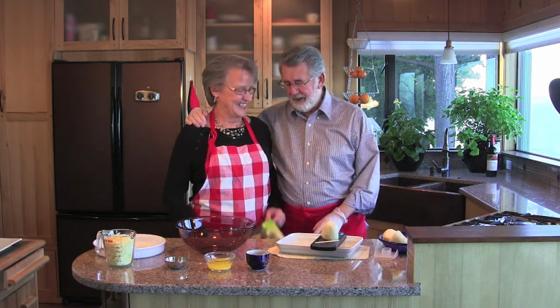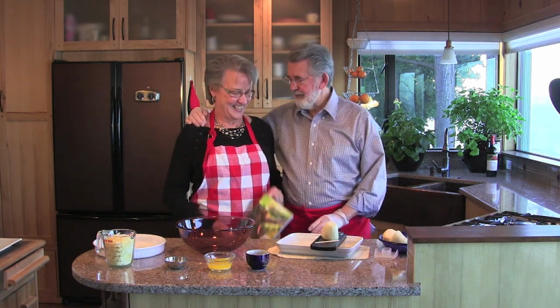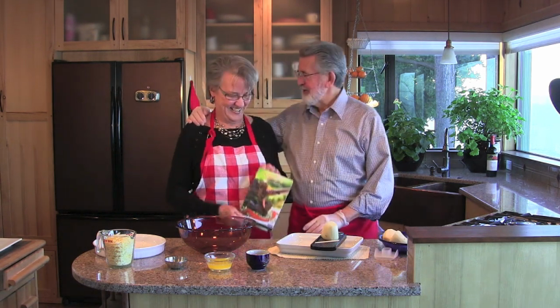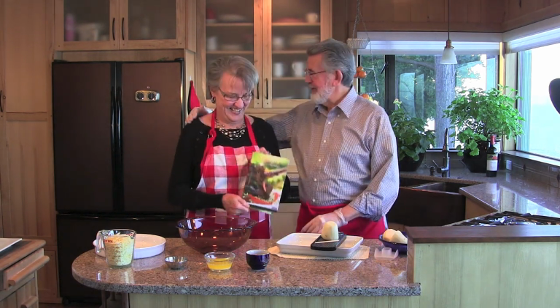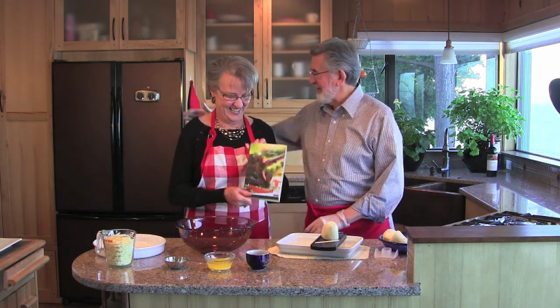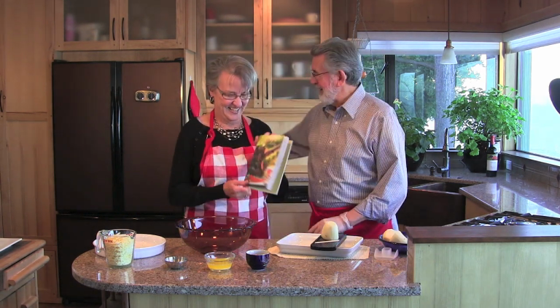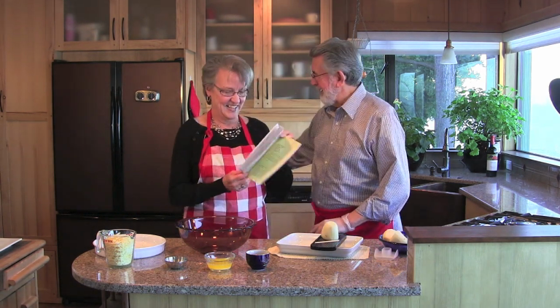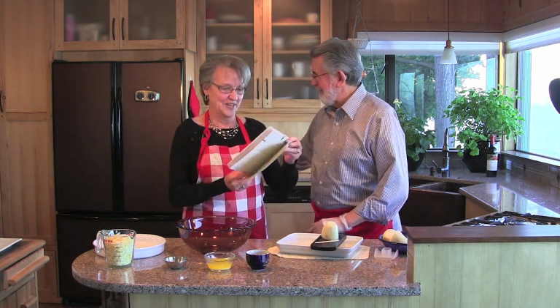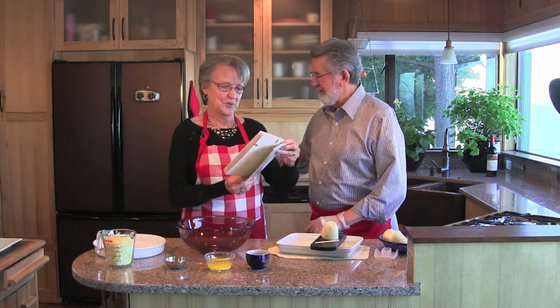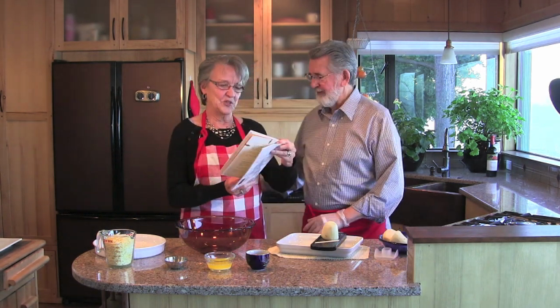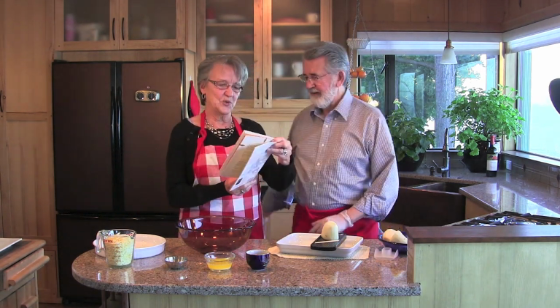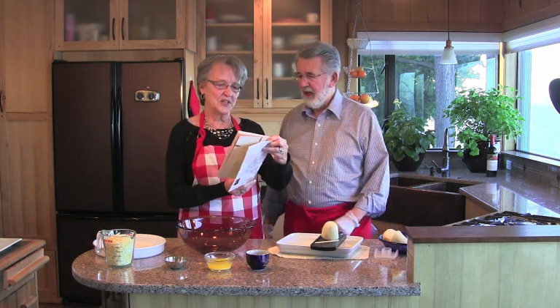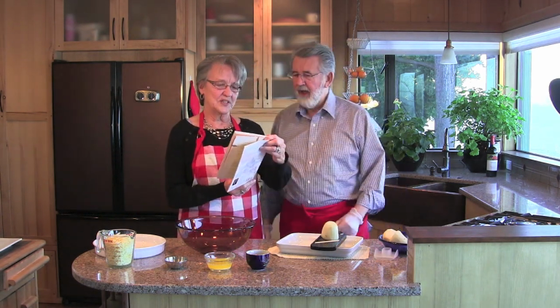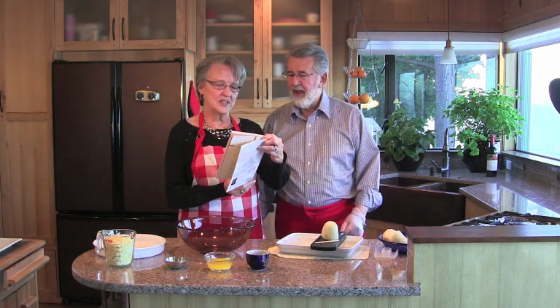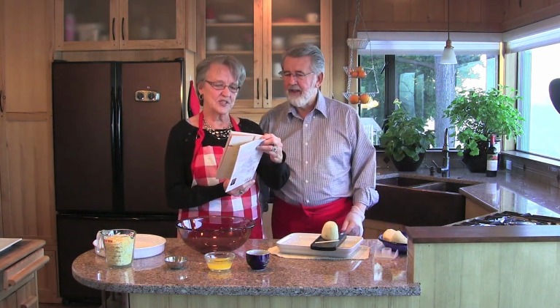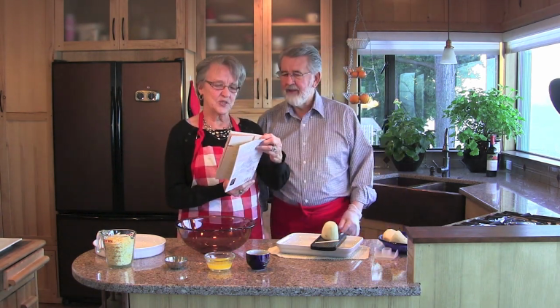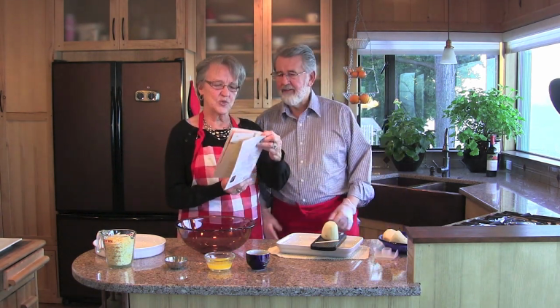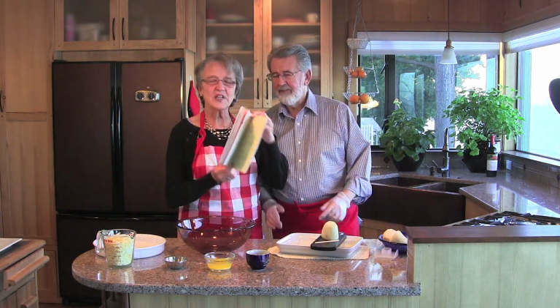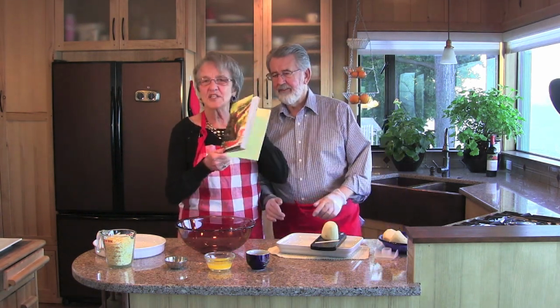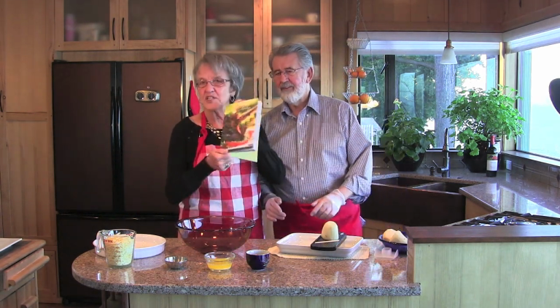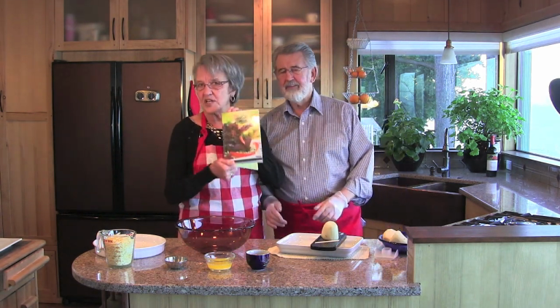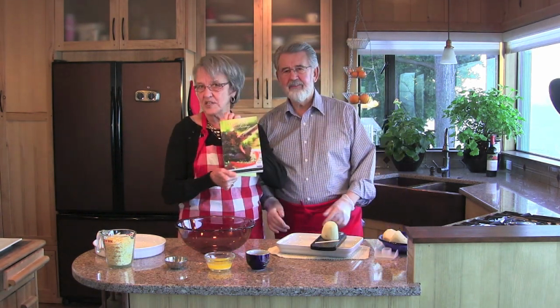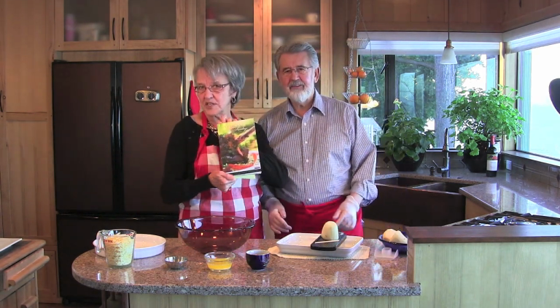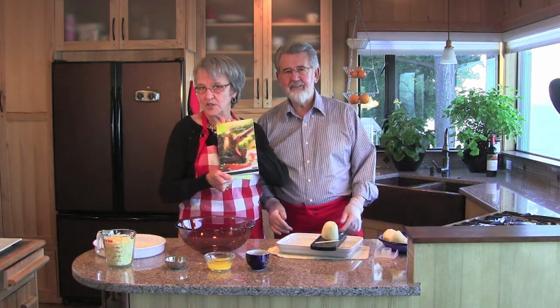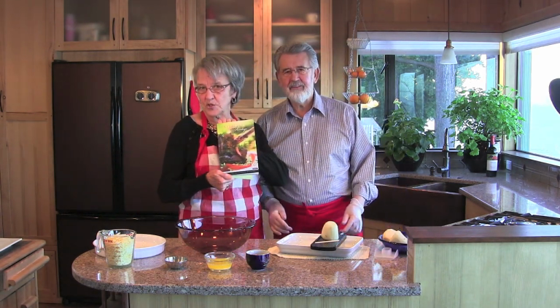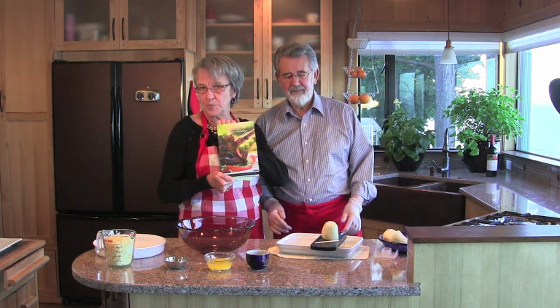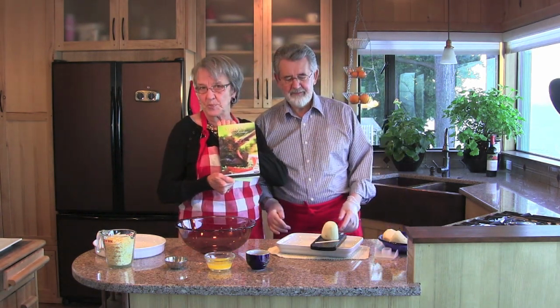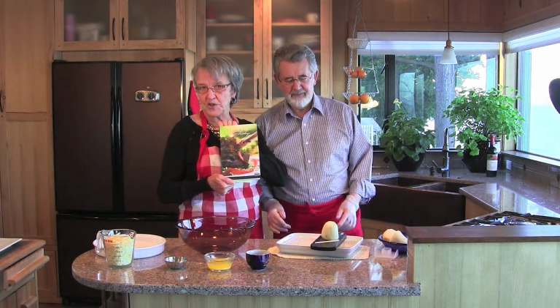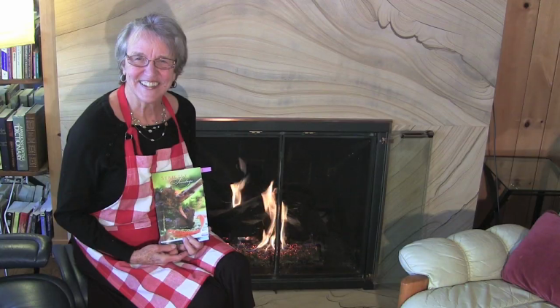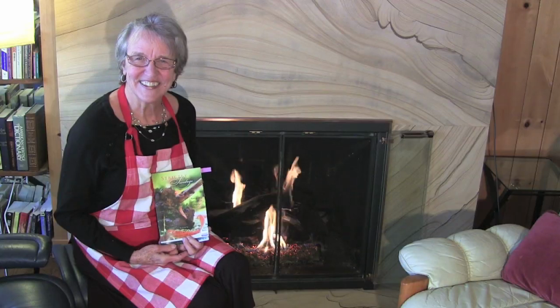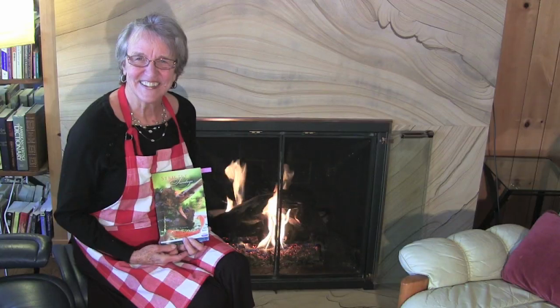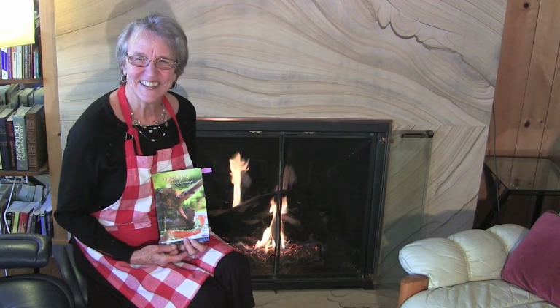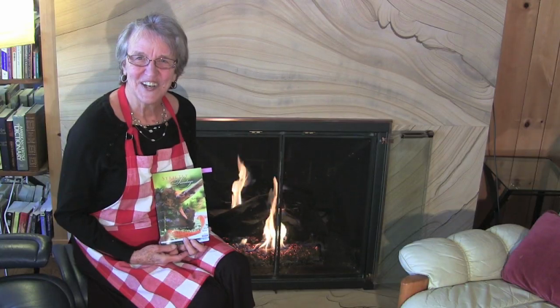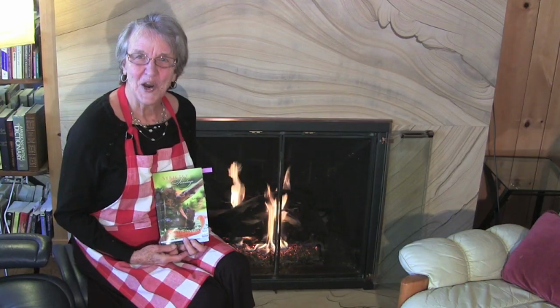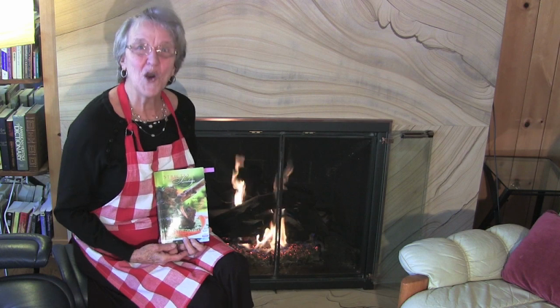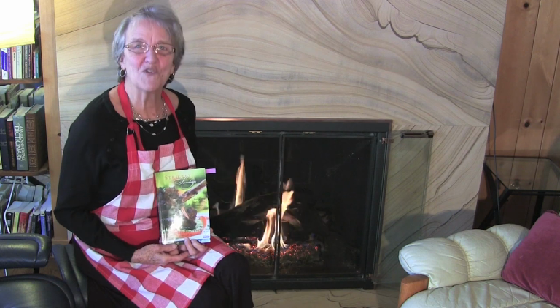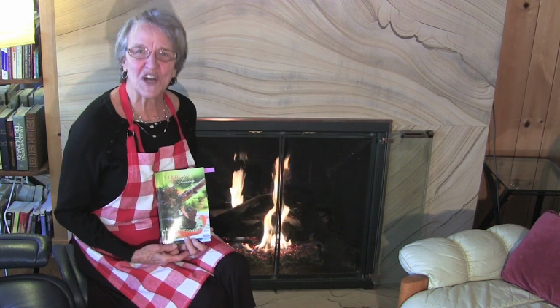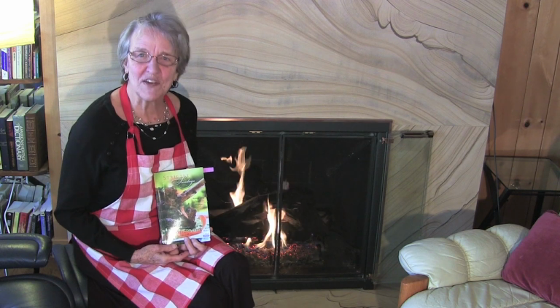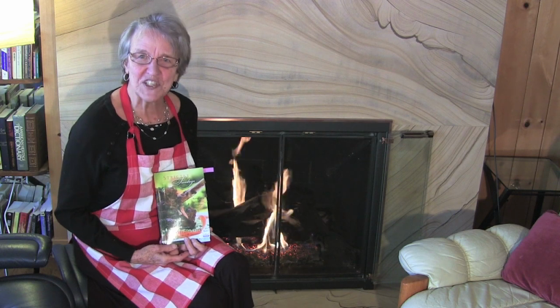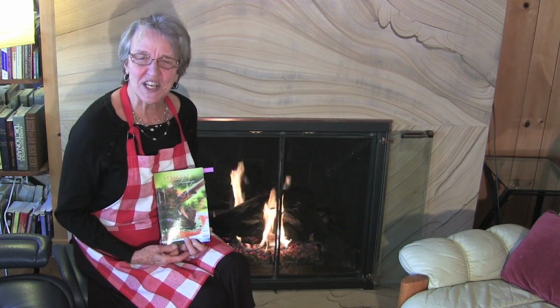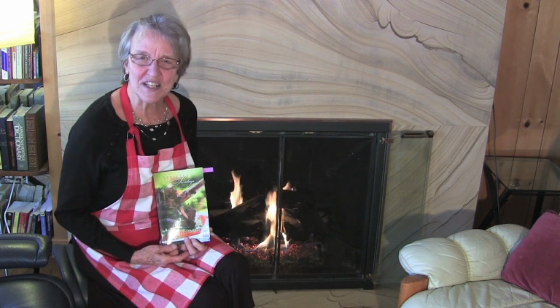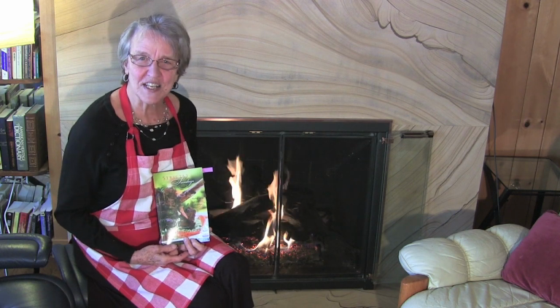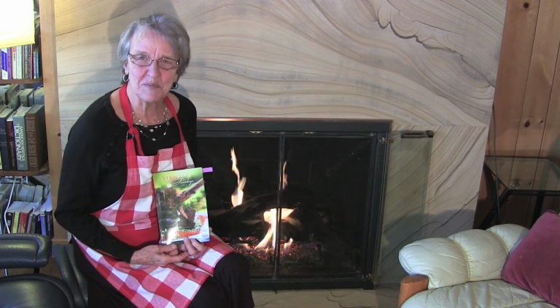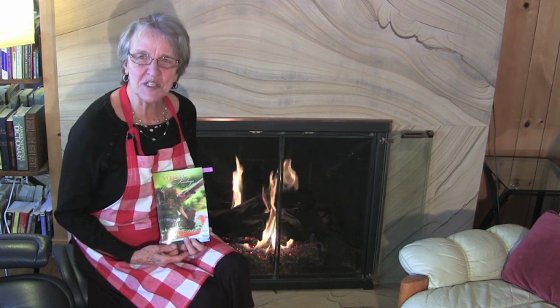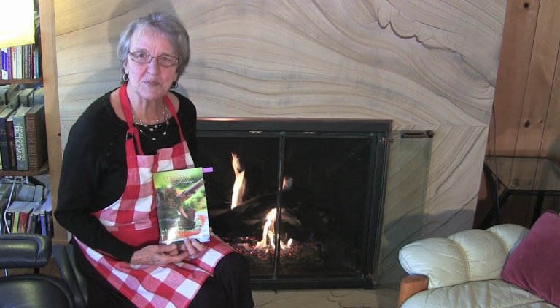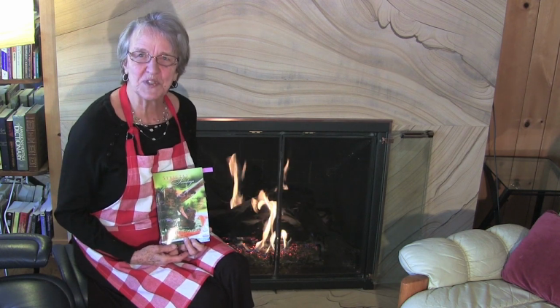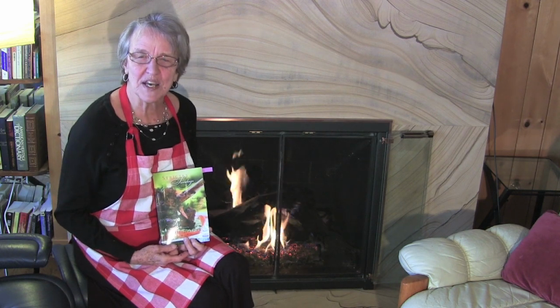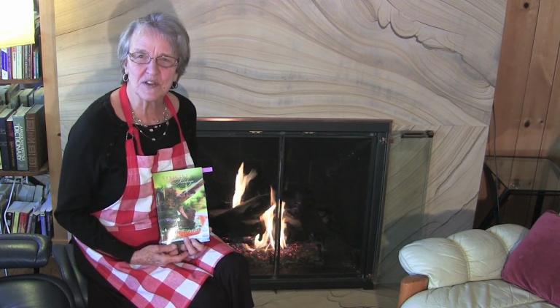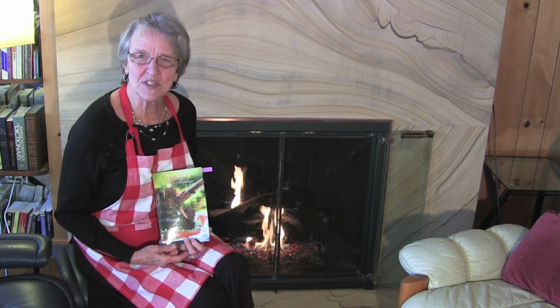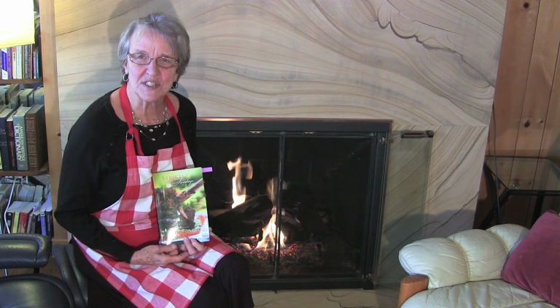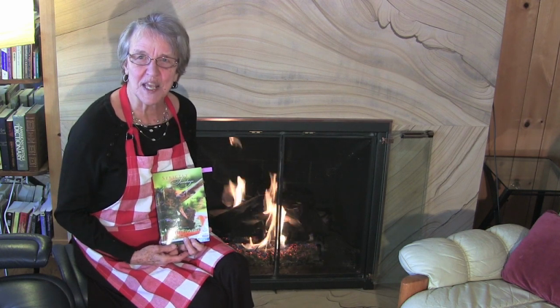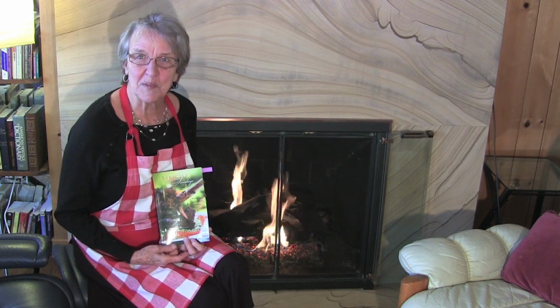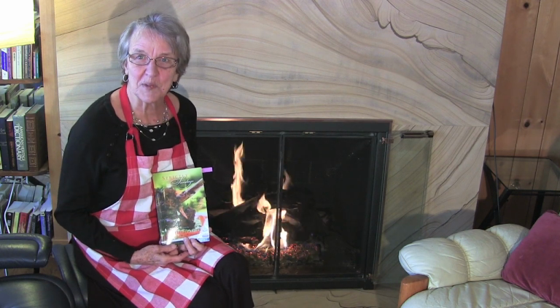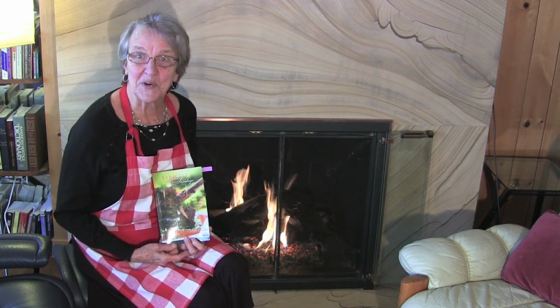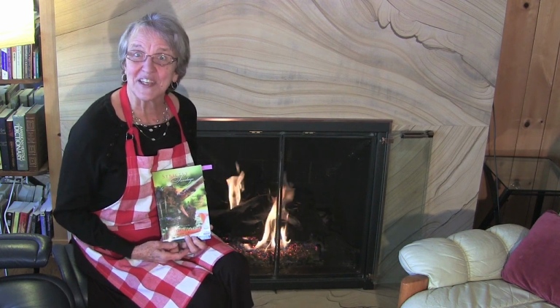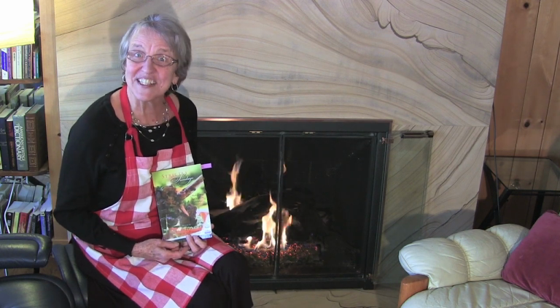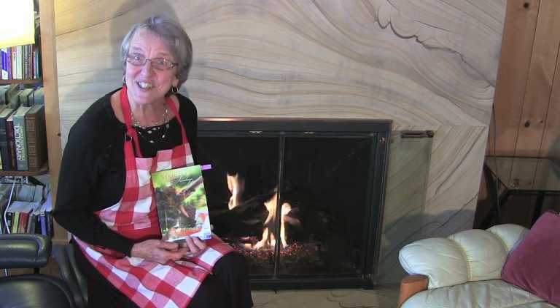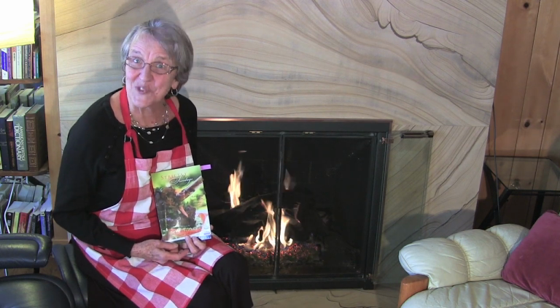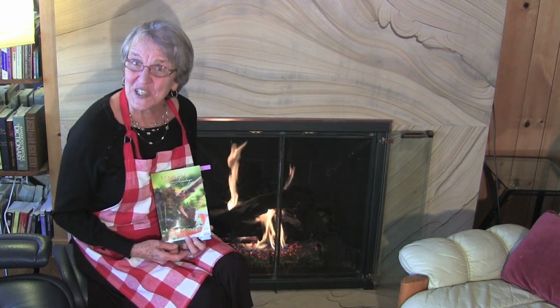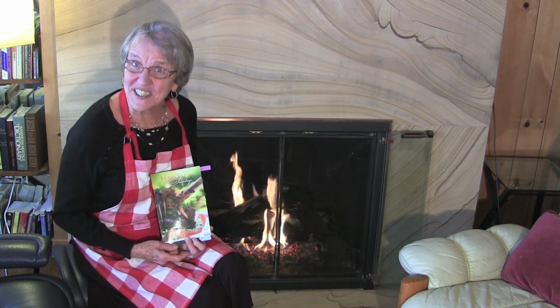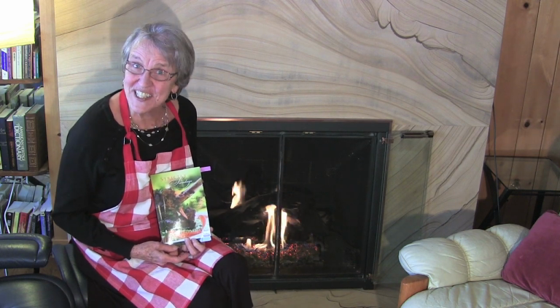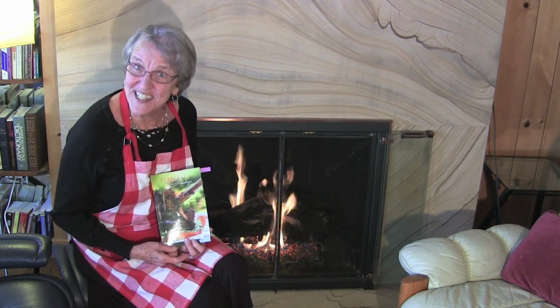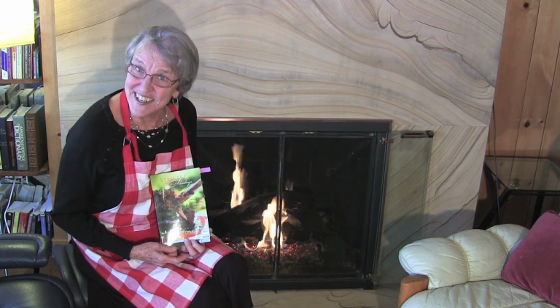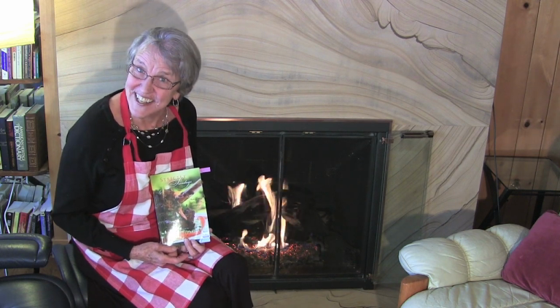What are we doing today? We're doing a Strictly Sunday cookbook. Oh, for heaven's sake, I mispronounced the name of the book. It's Strictly Sundays.